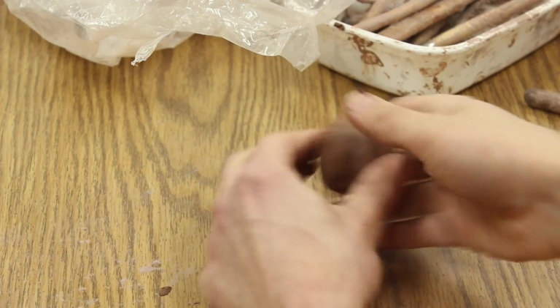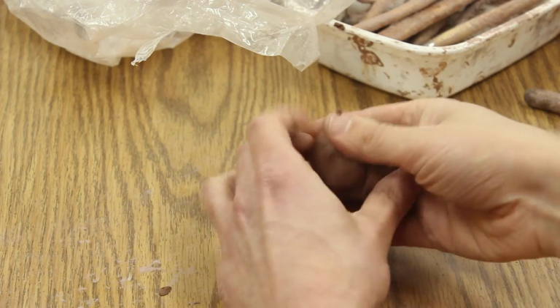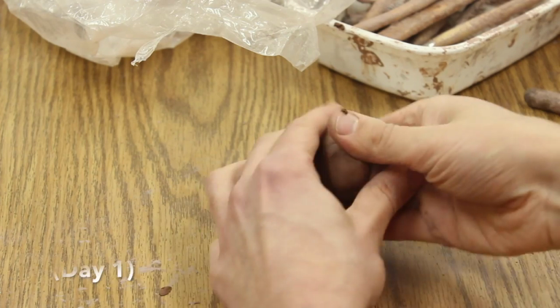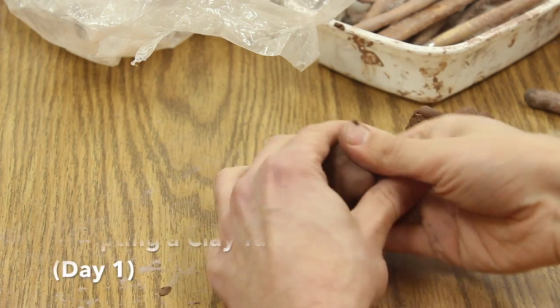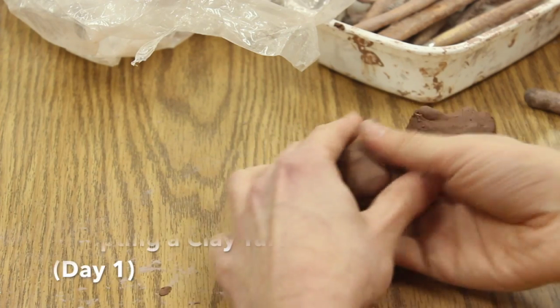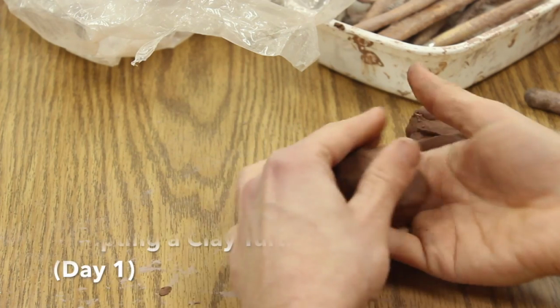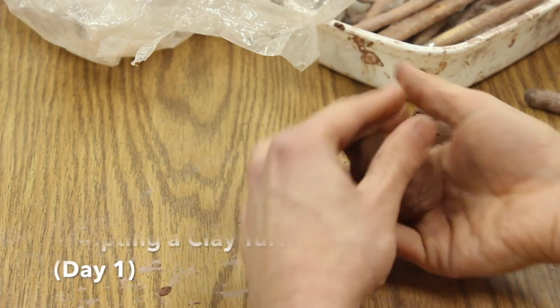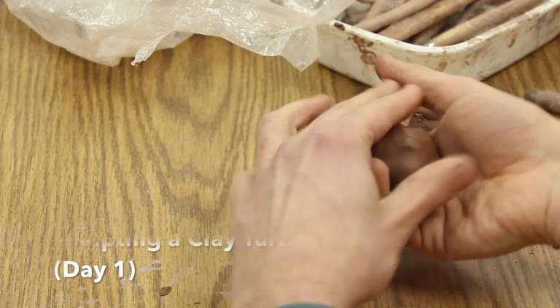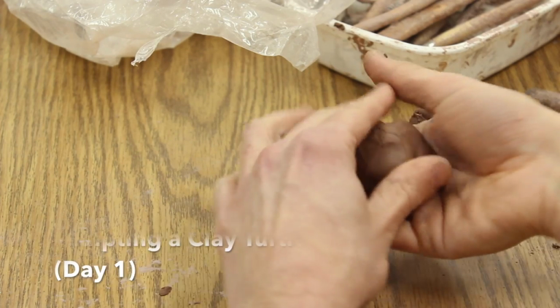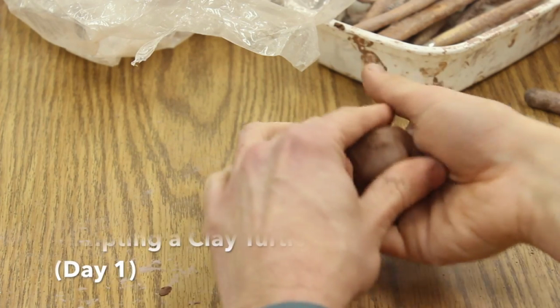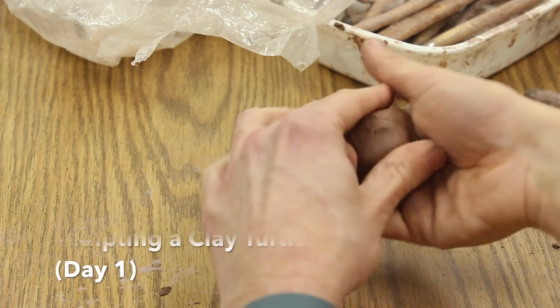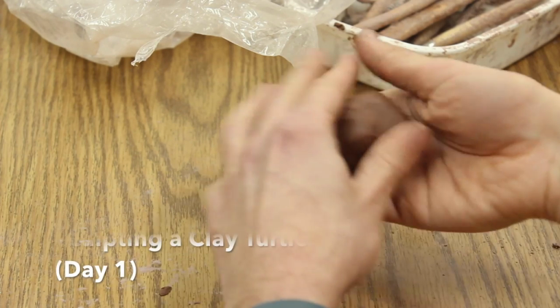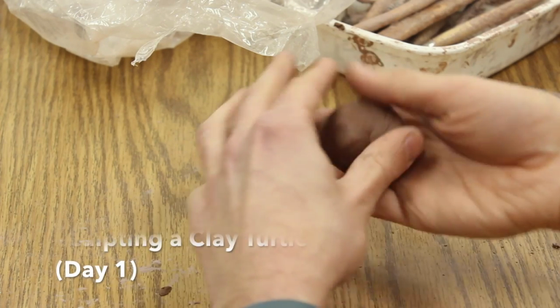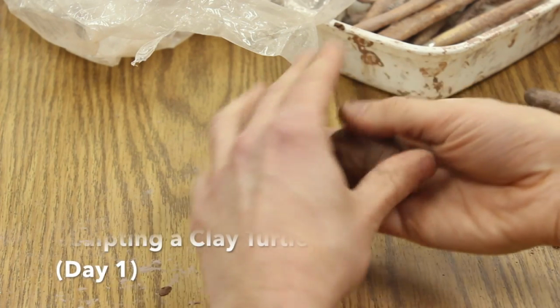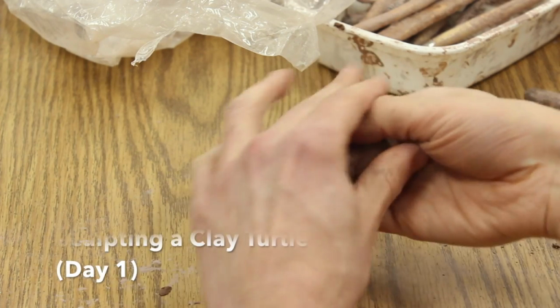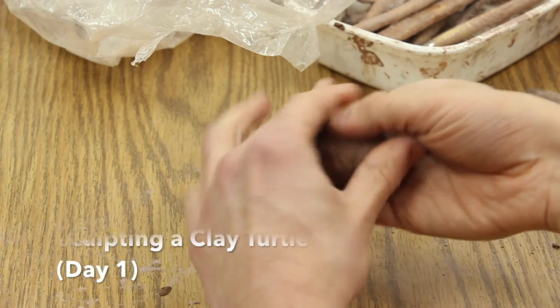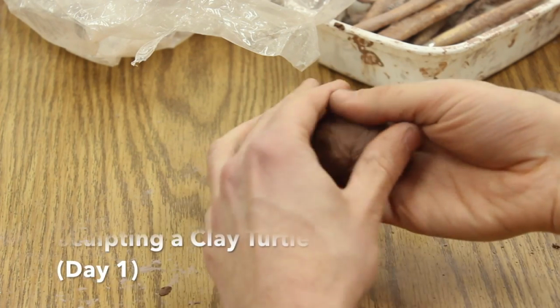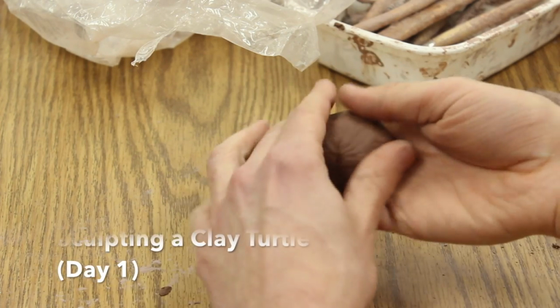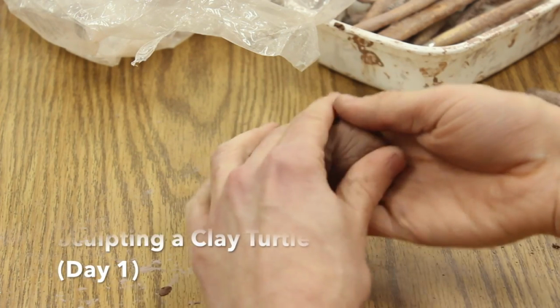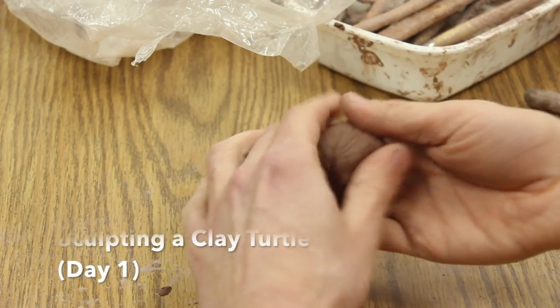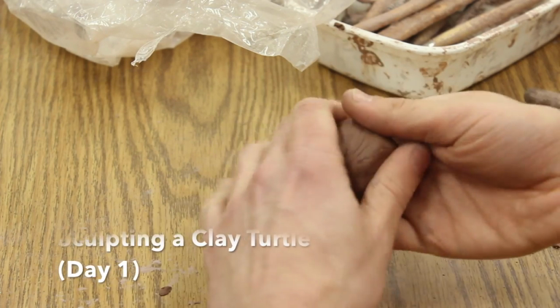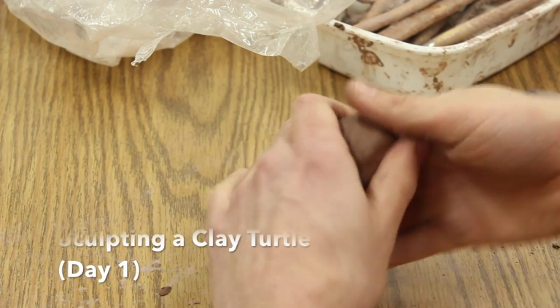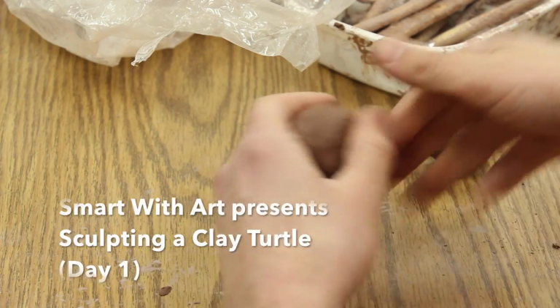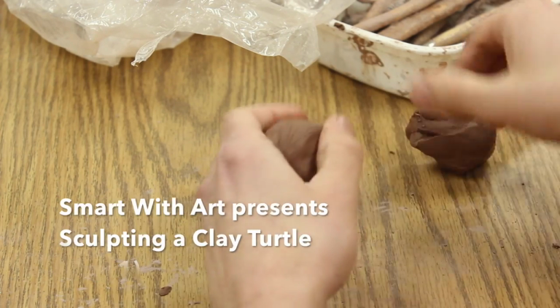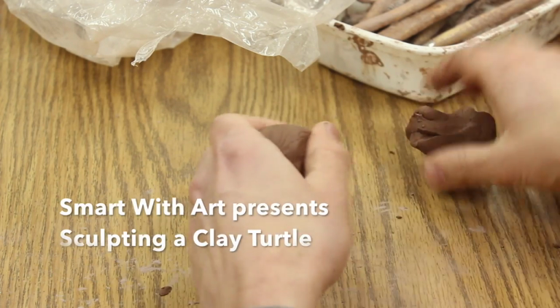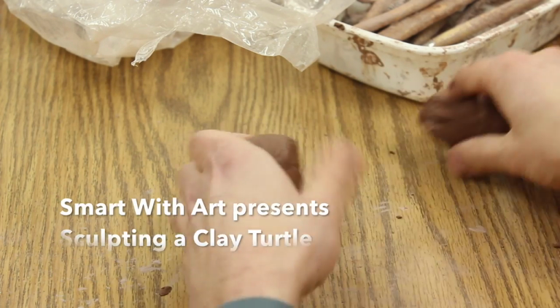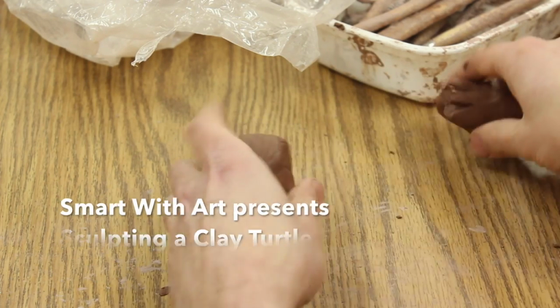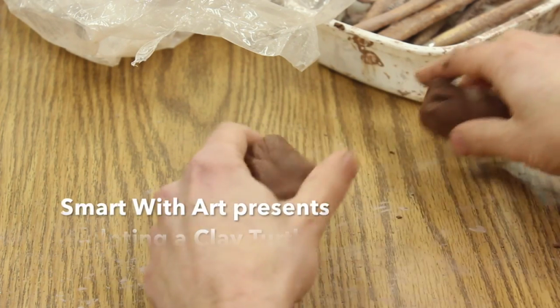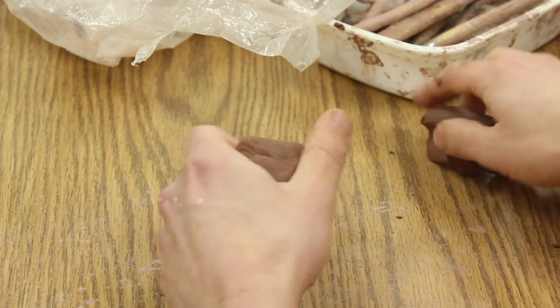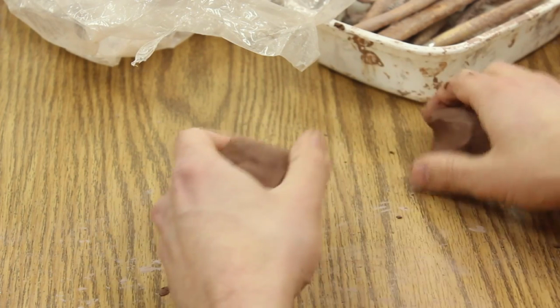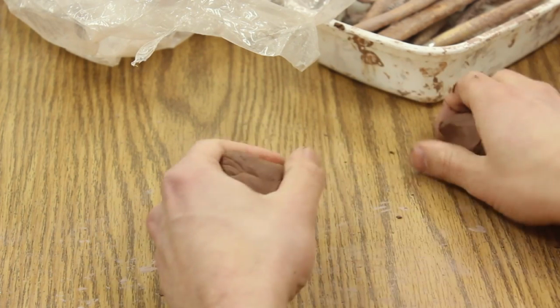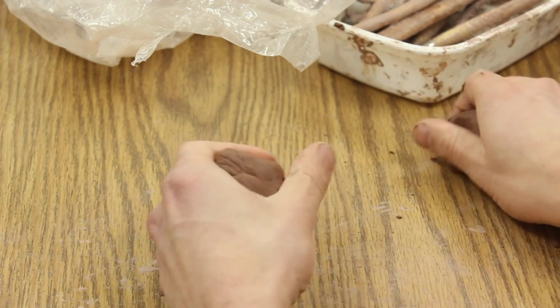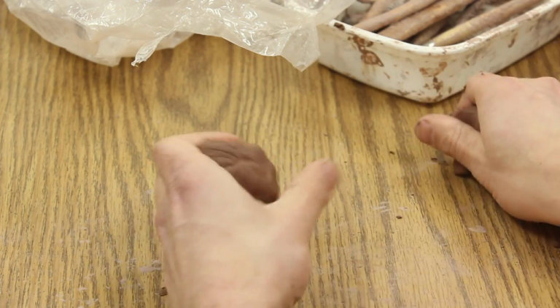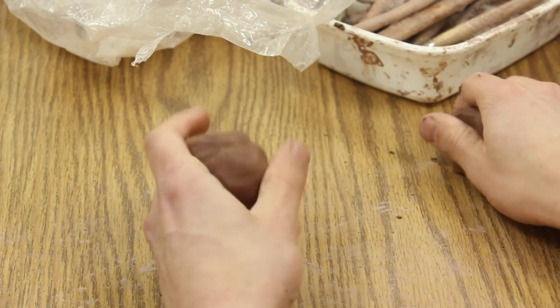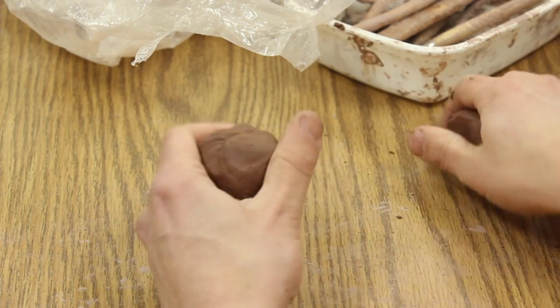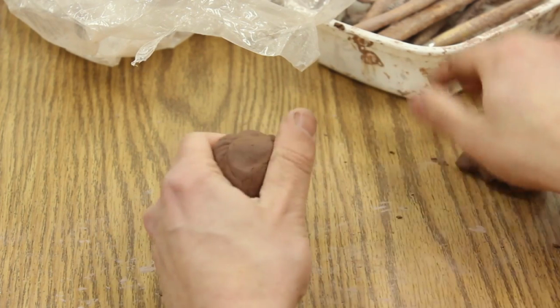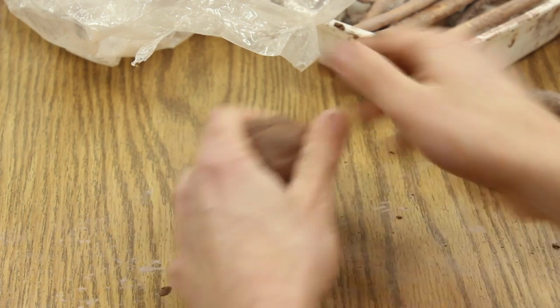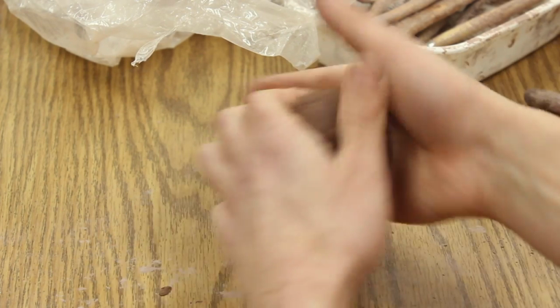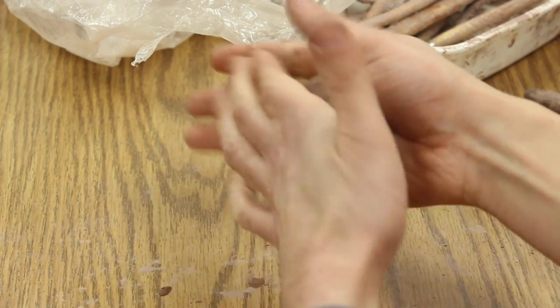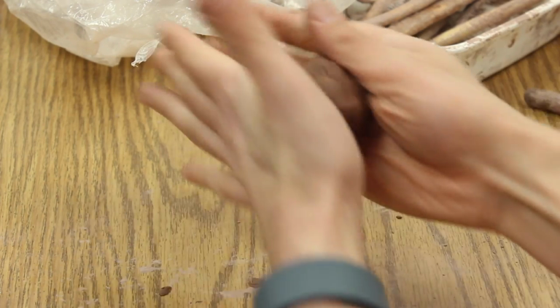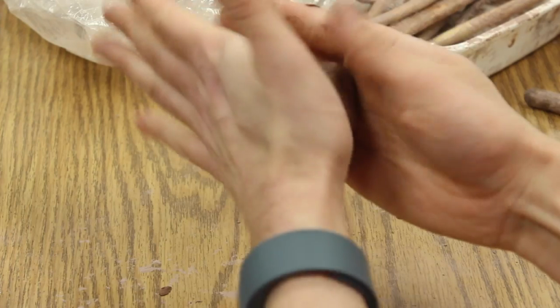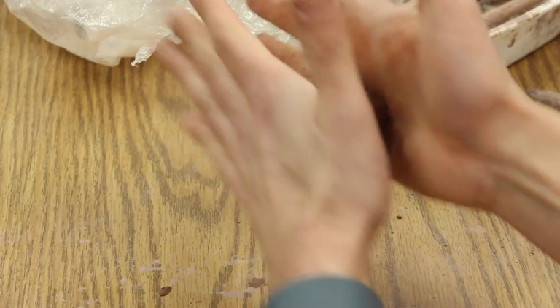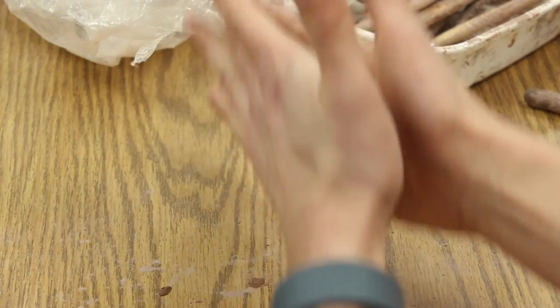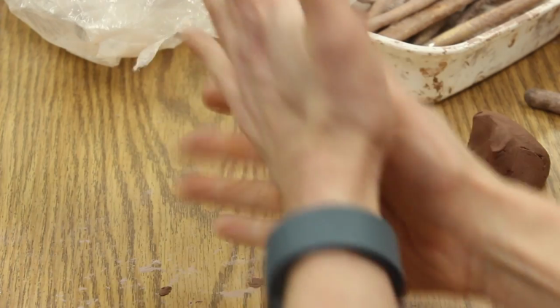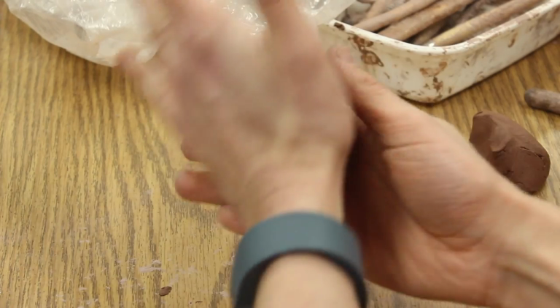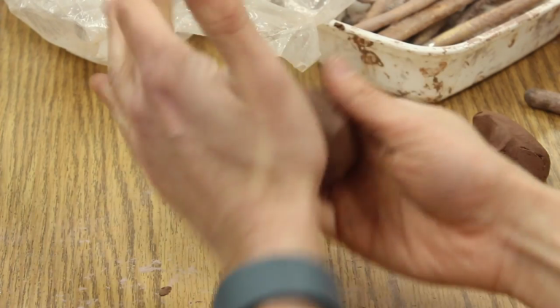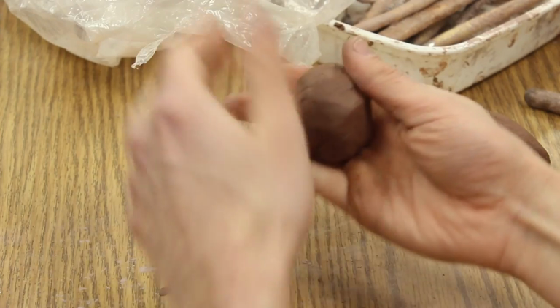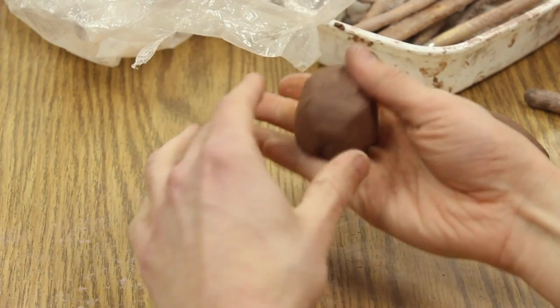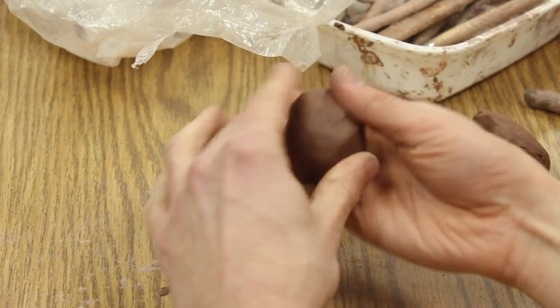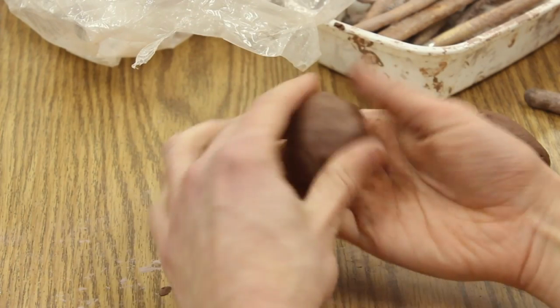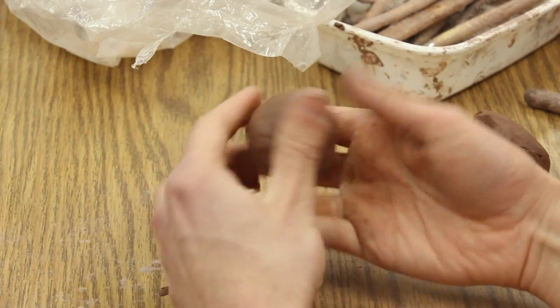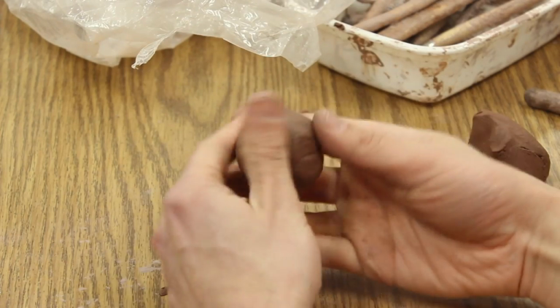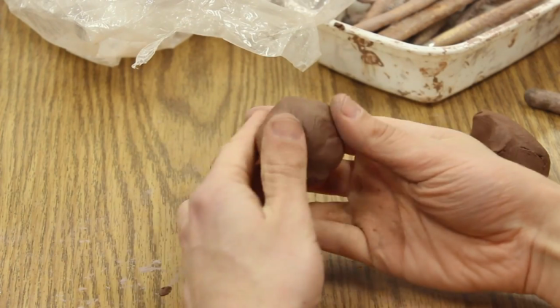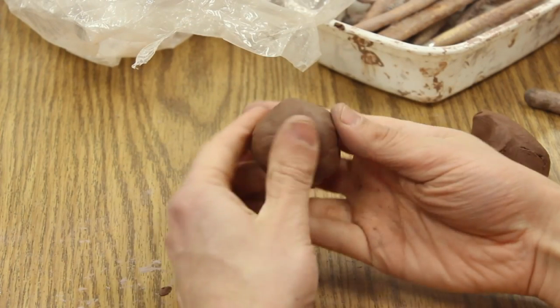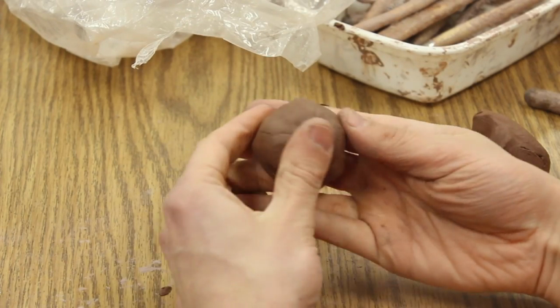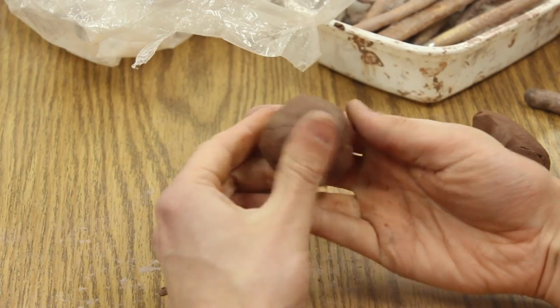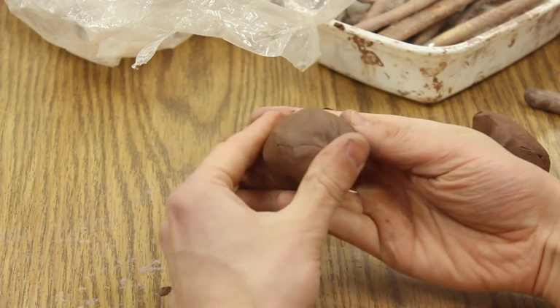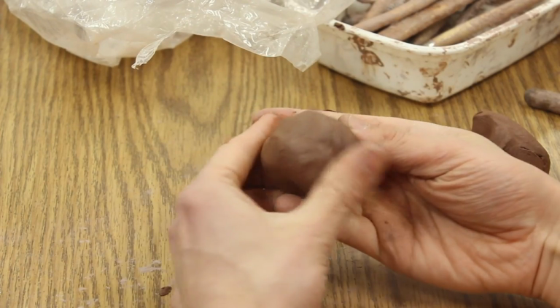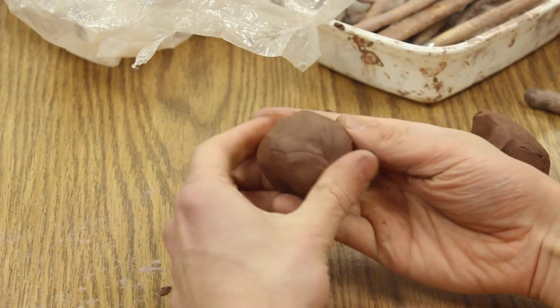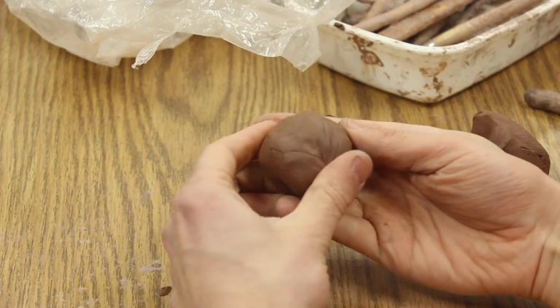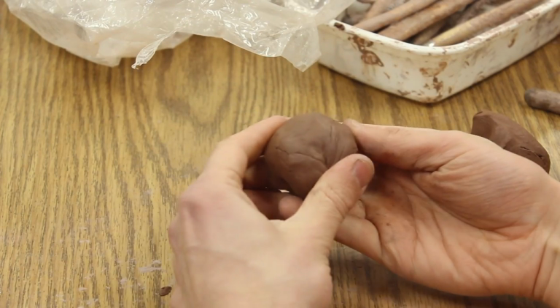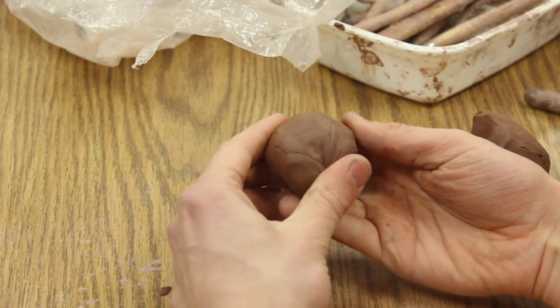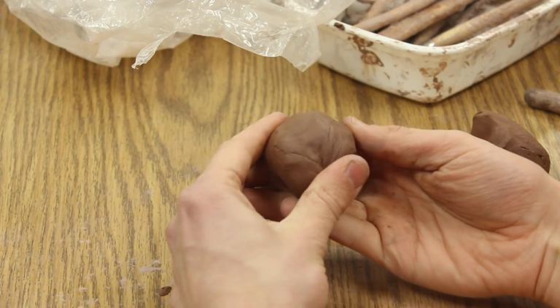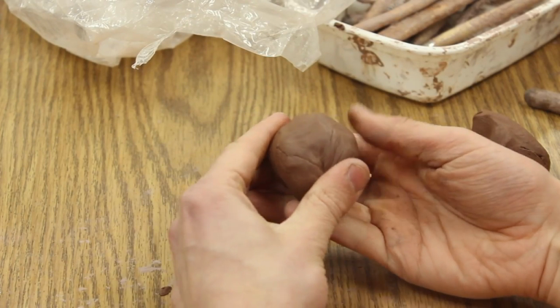I'm going to make a little turtle and this is just day one. The second day we're going to add some of the markings on the back of the shell.